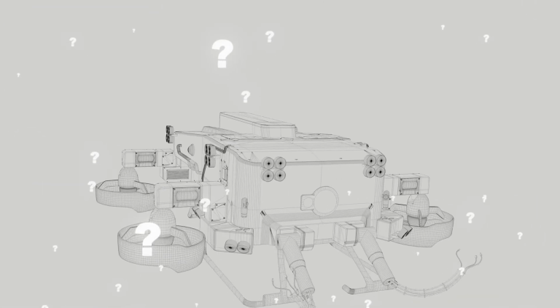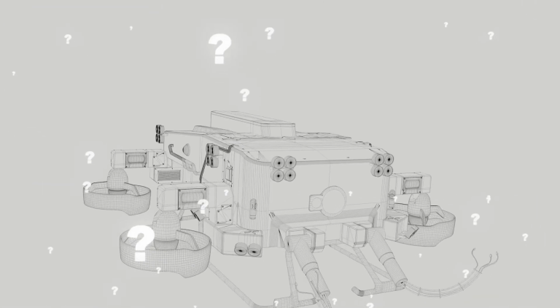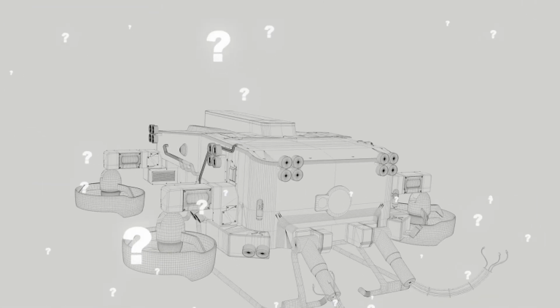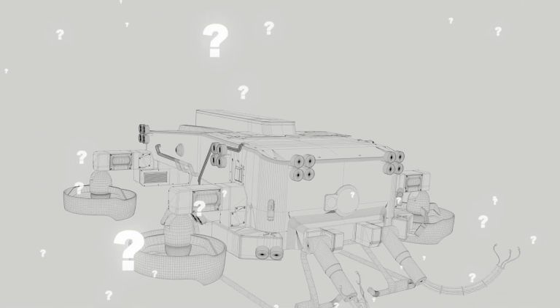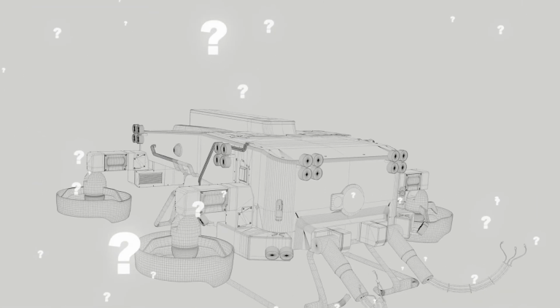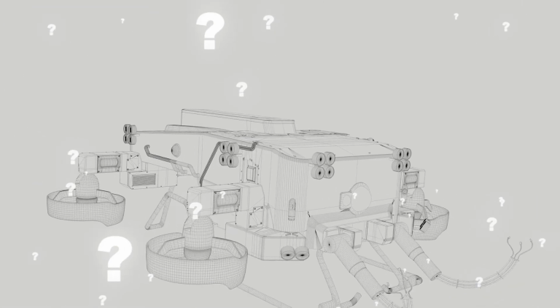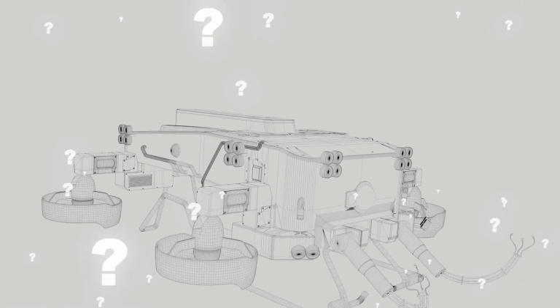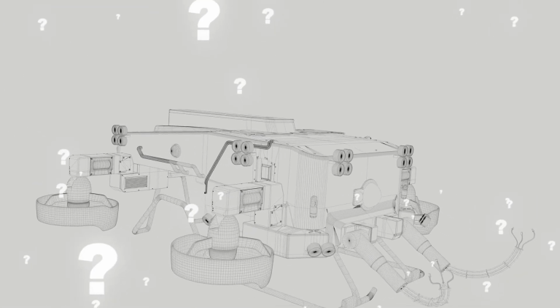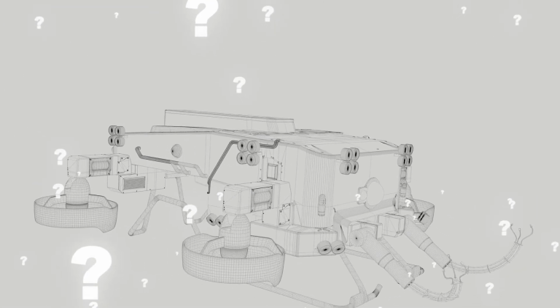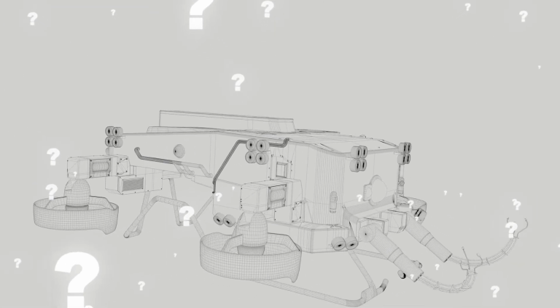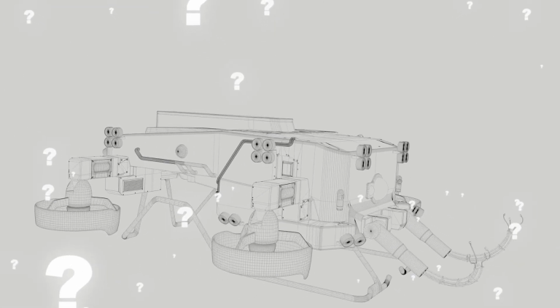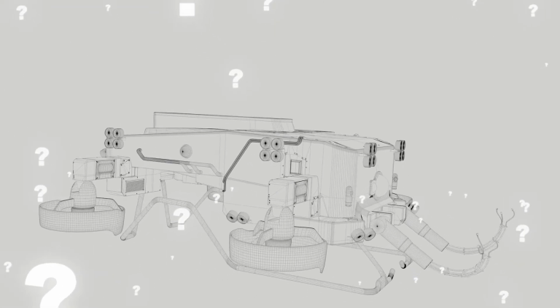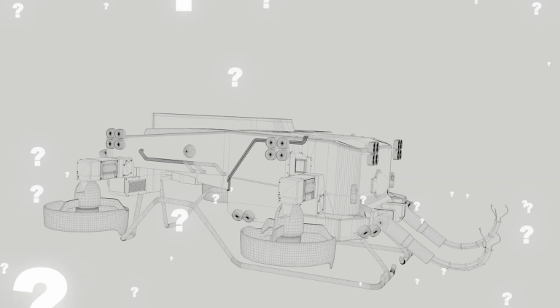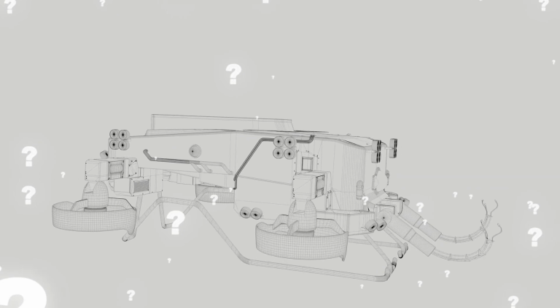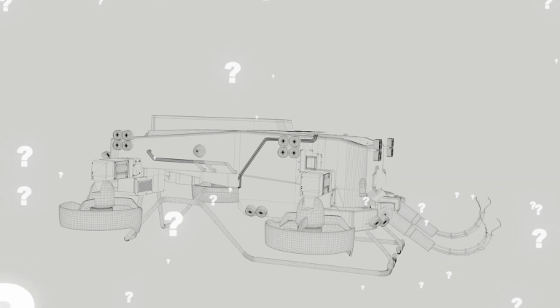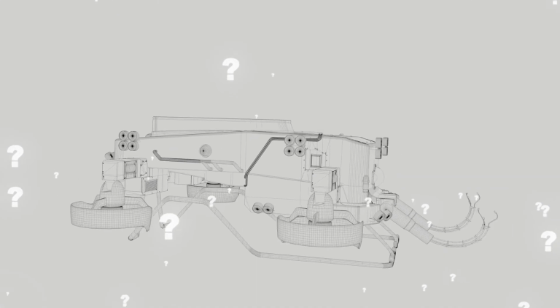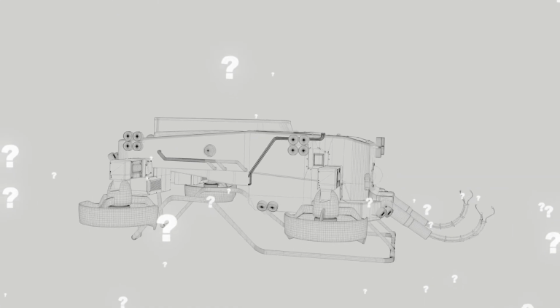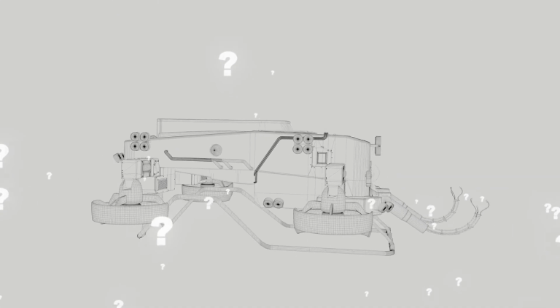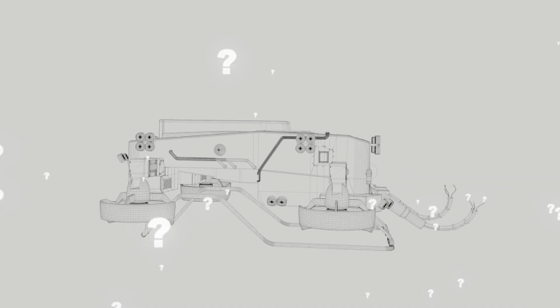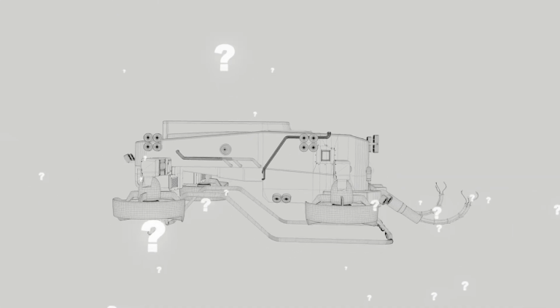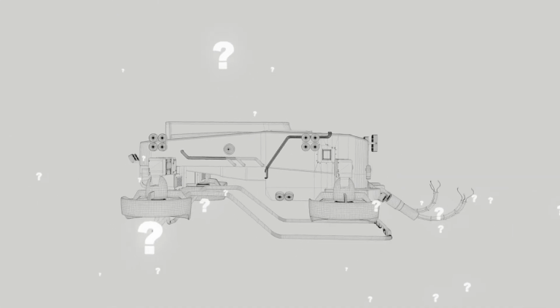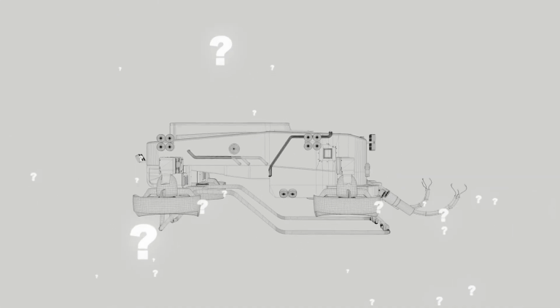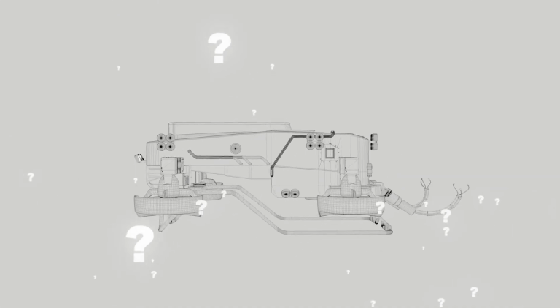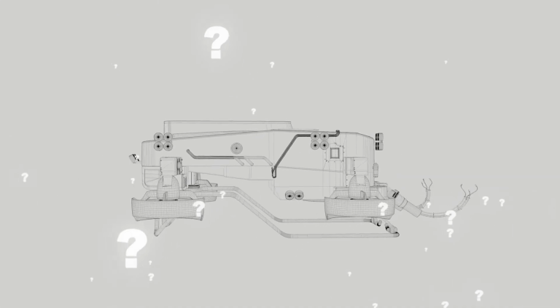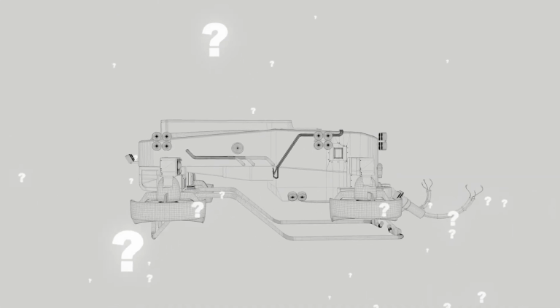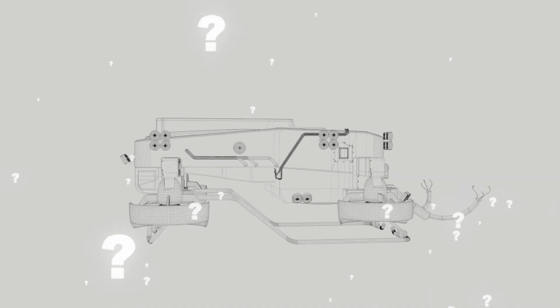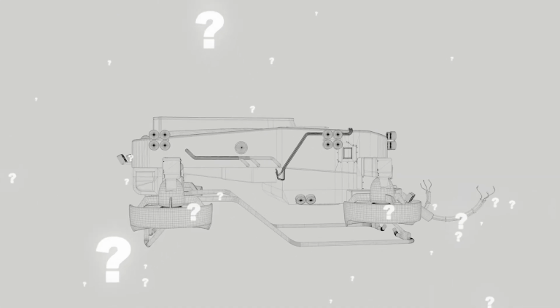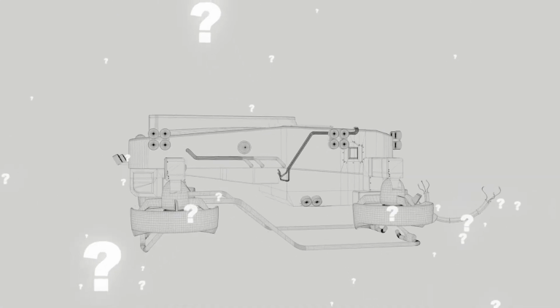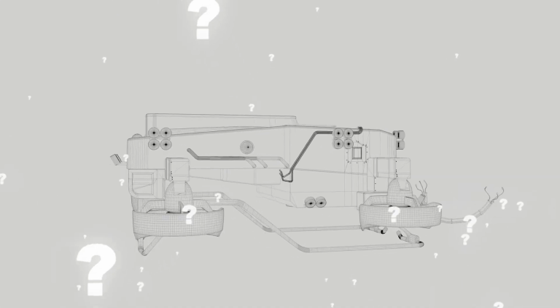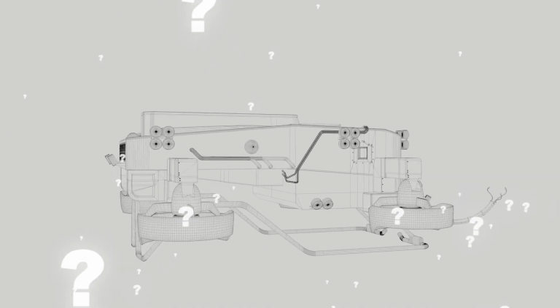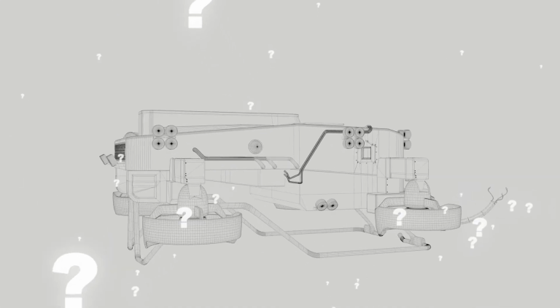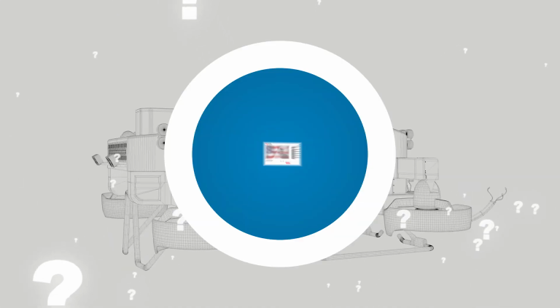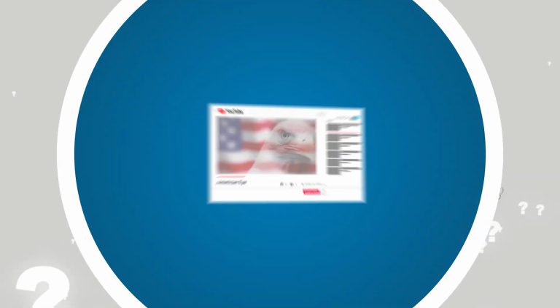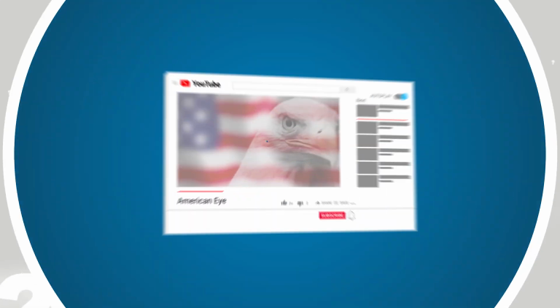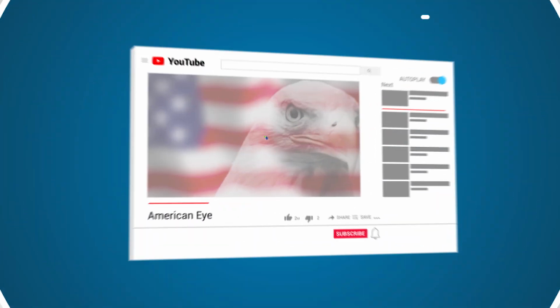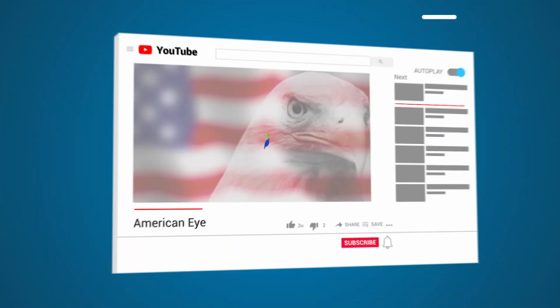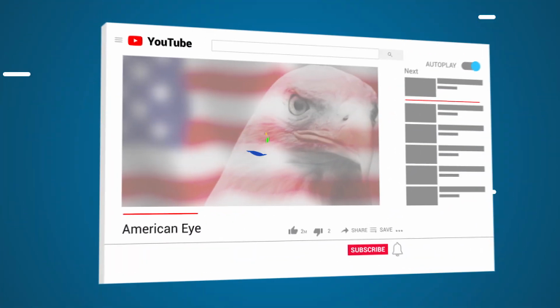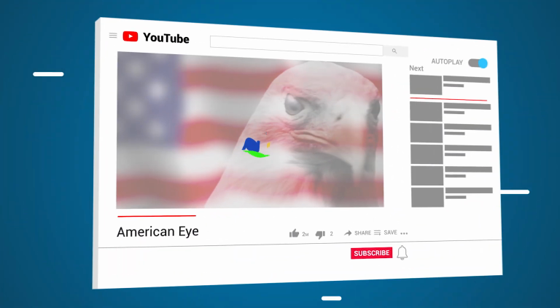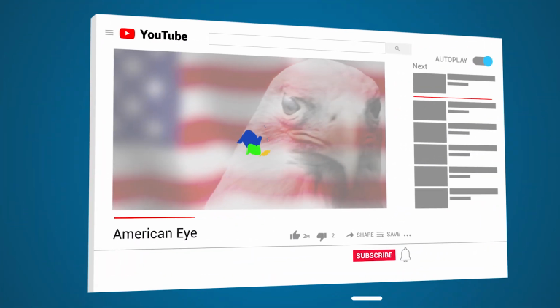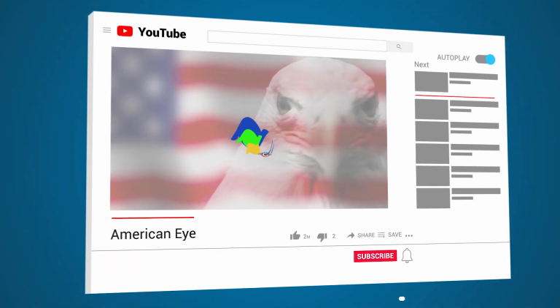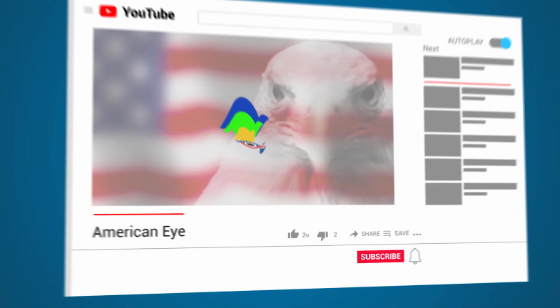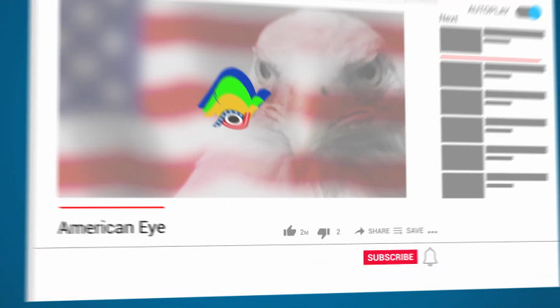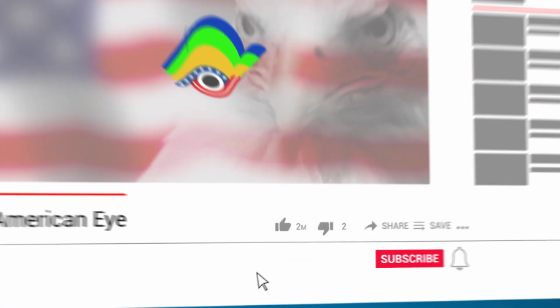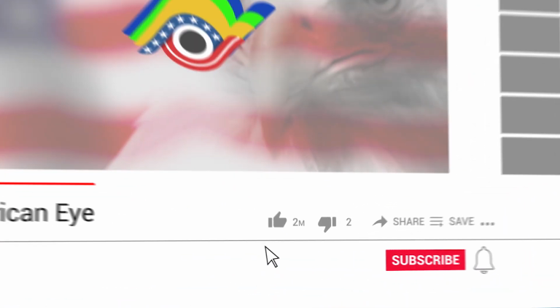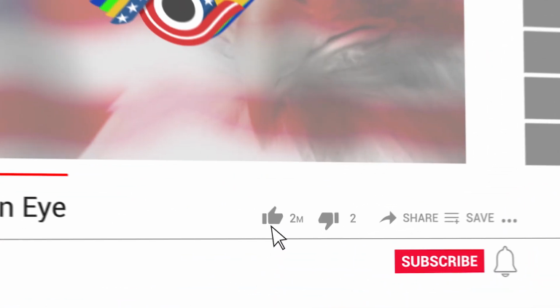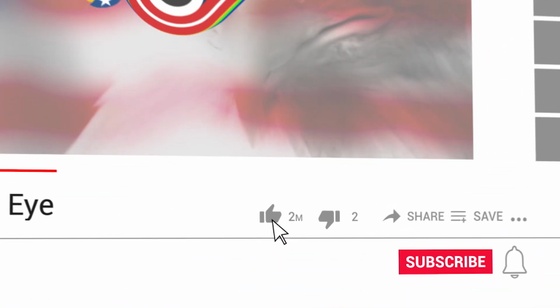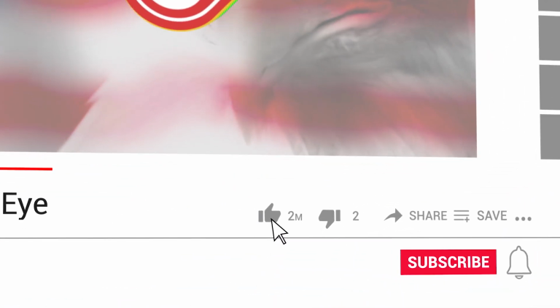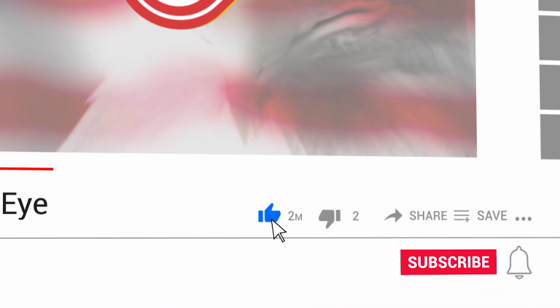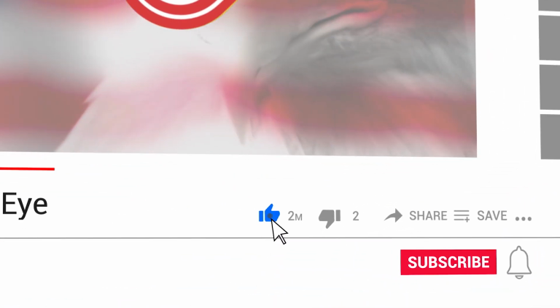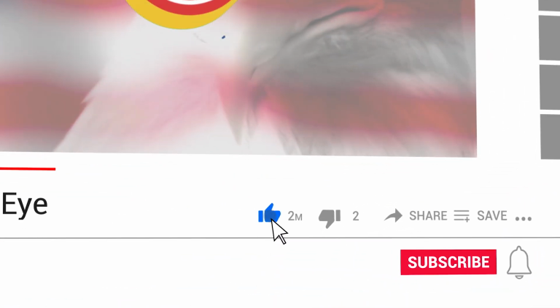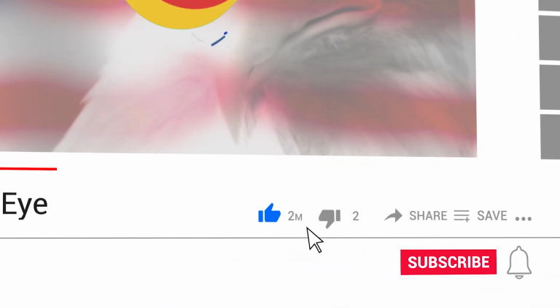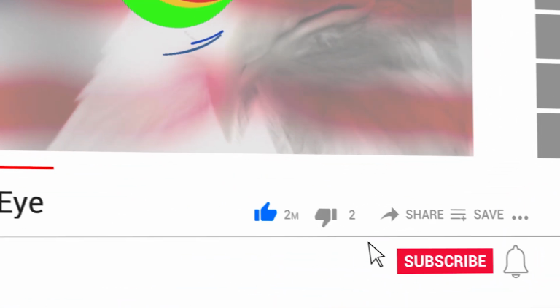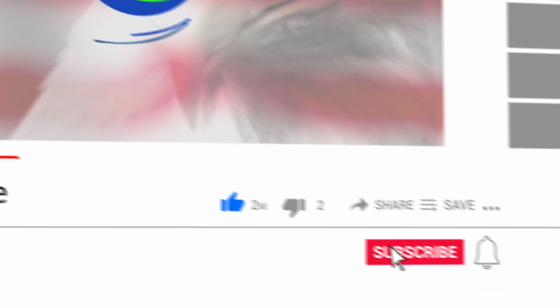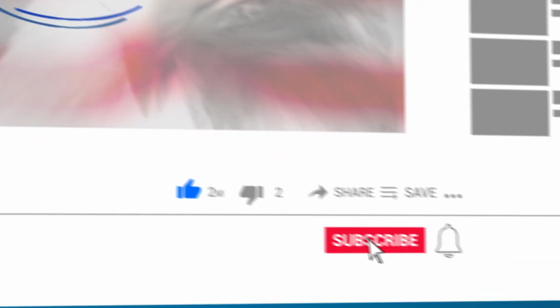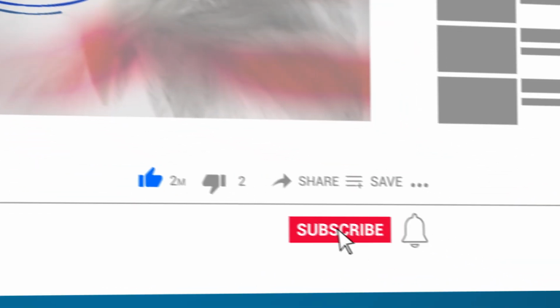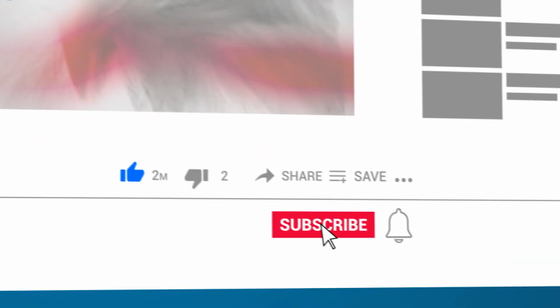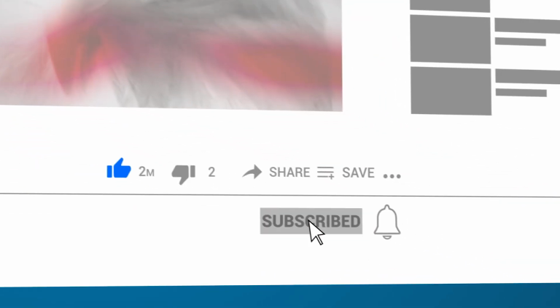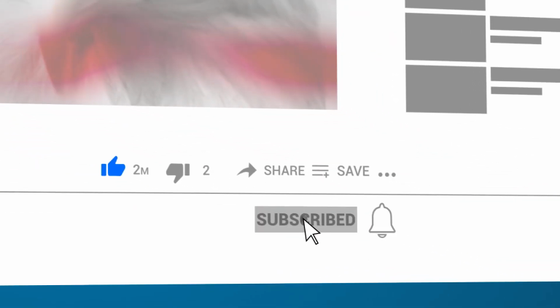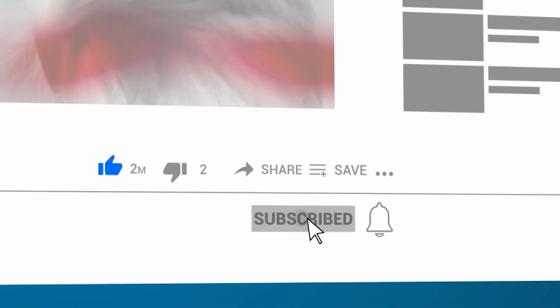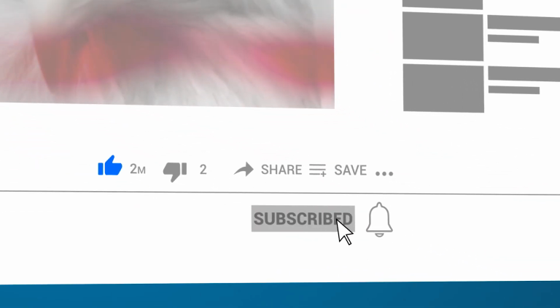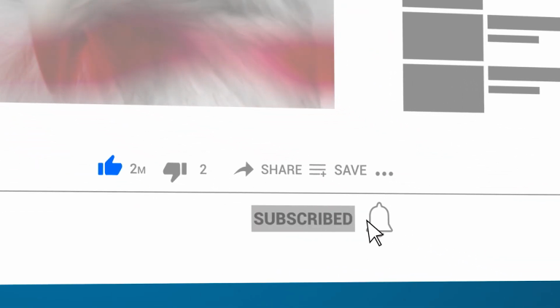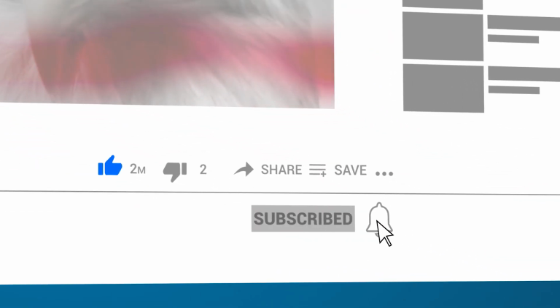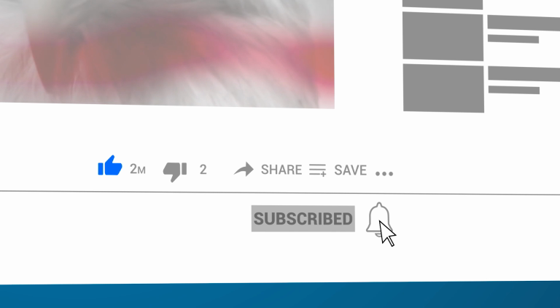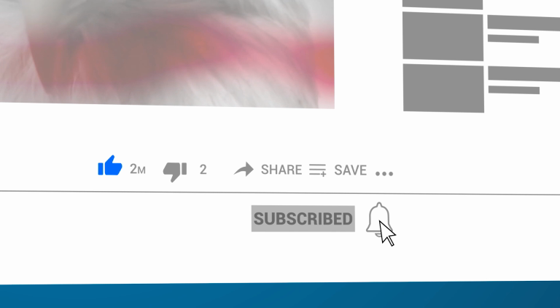Which underwater technology impressed you the most? Let us know in the comments below, and don't forget to subscribe!